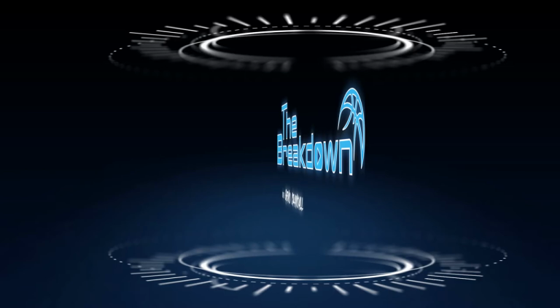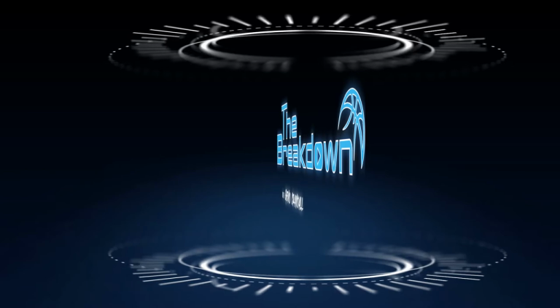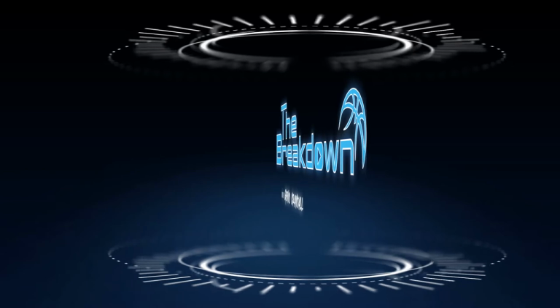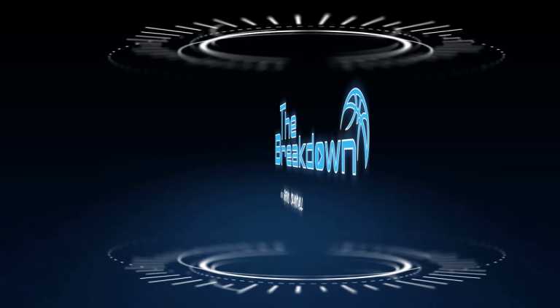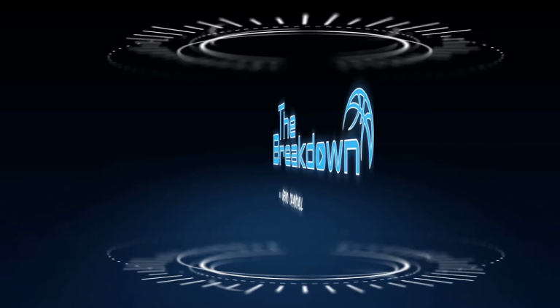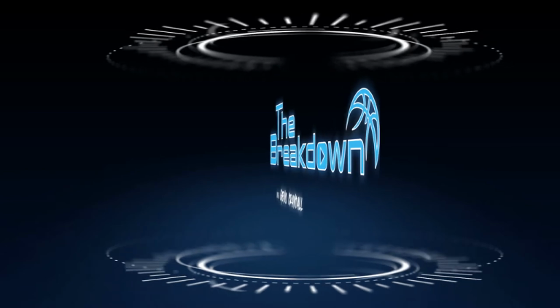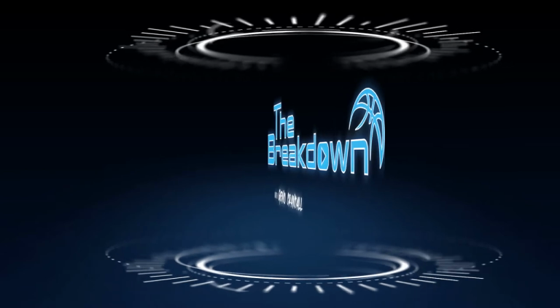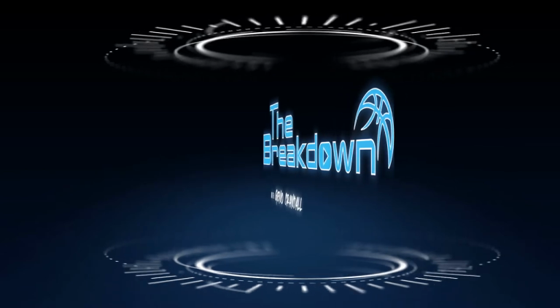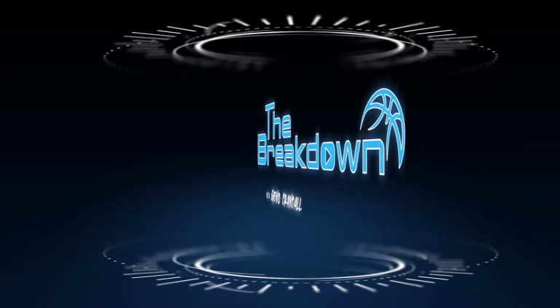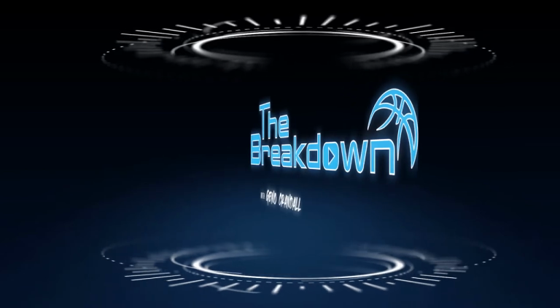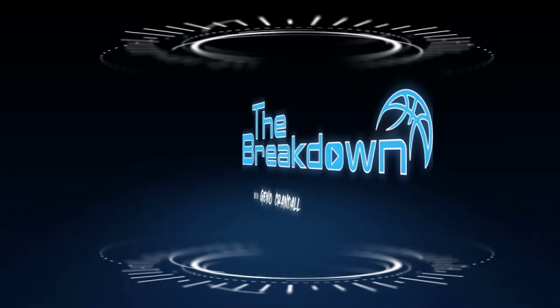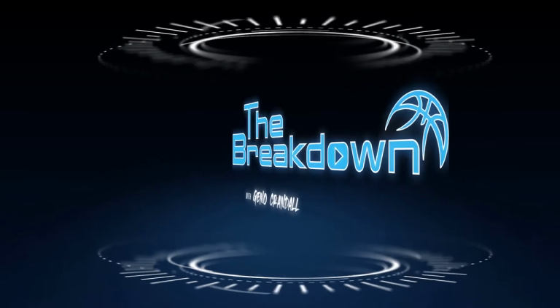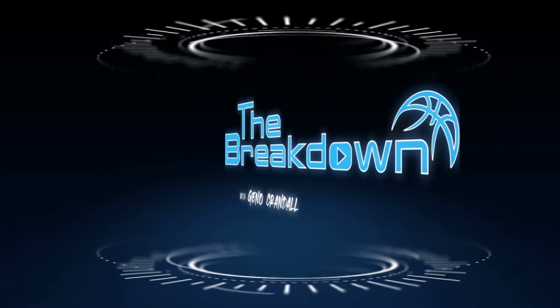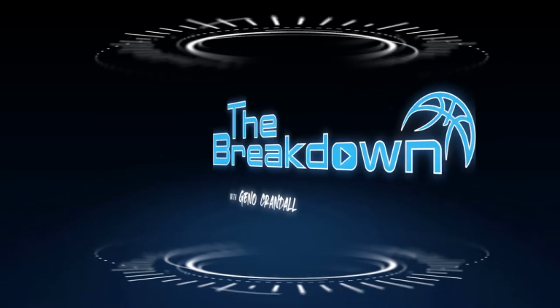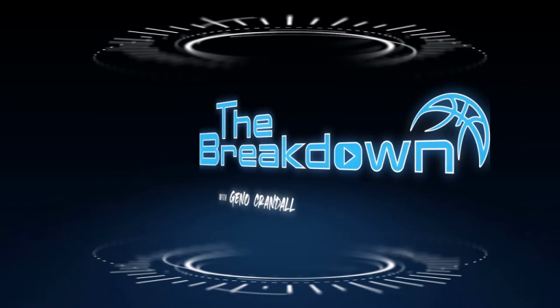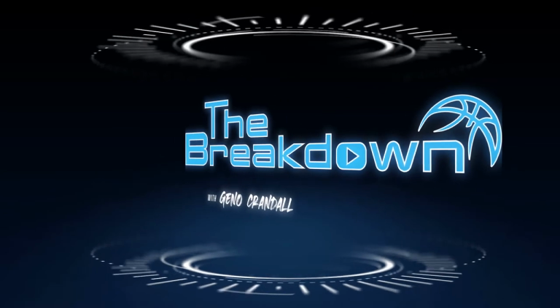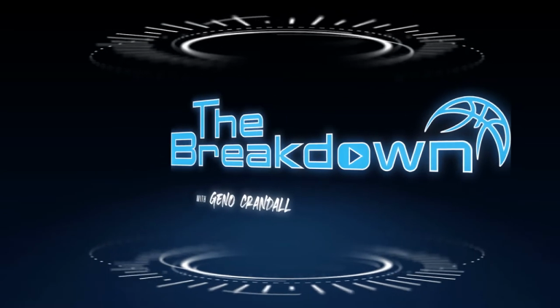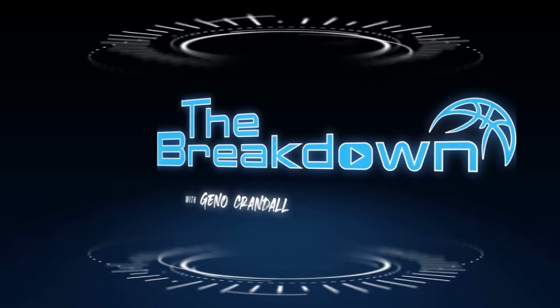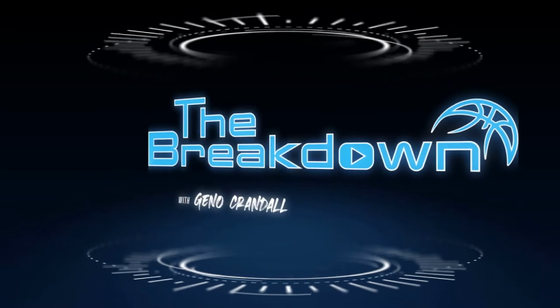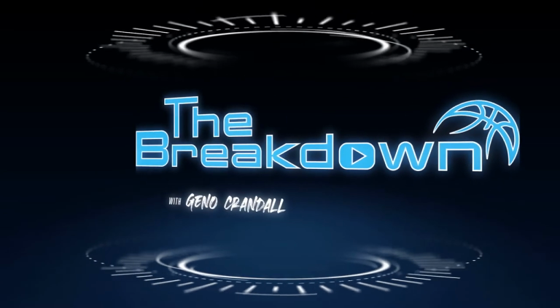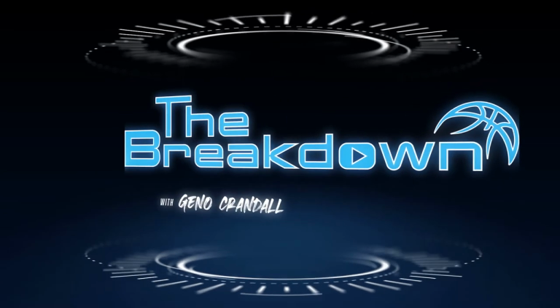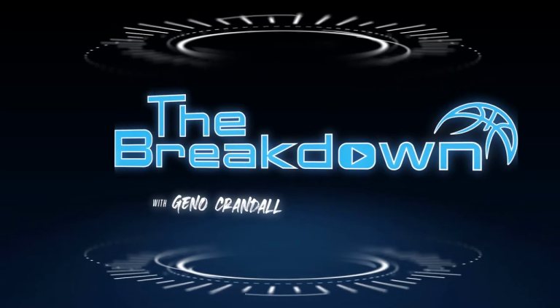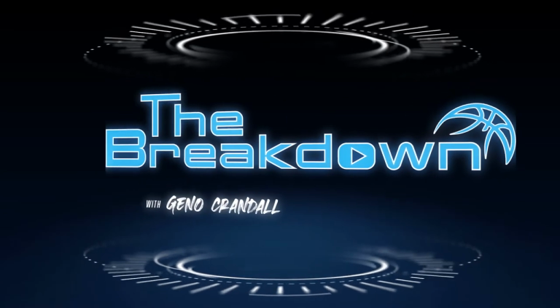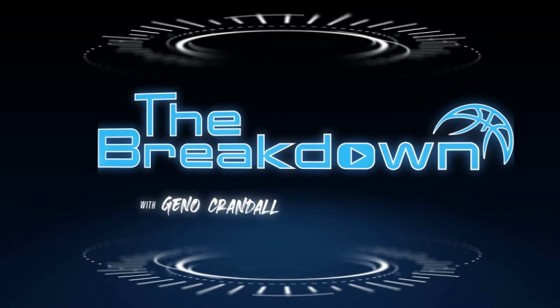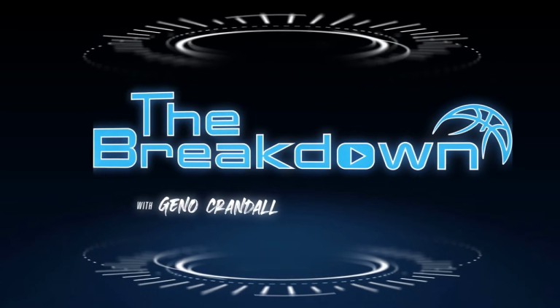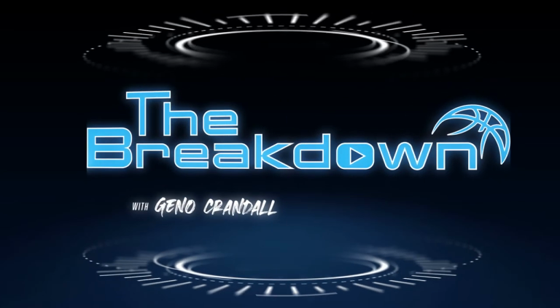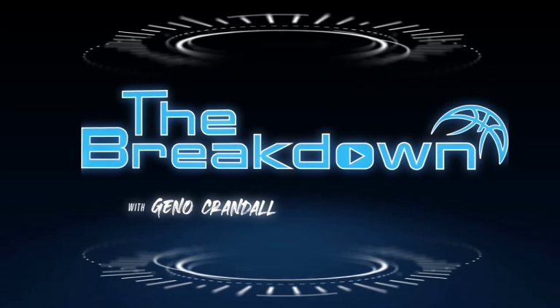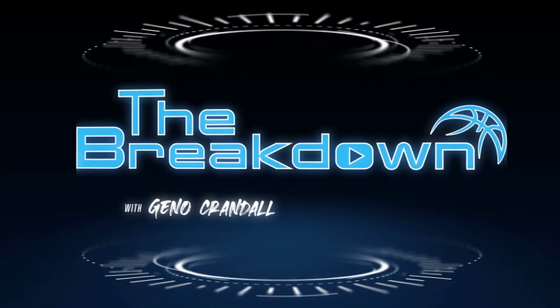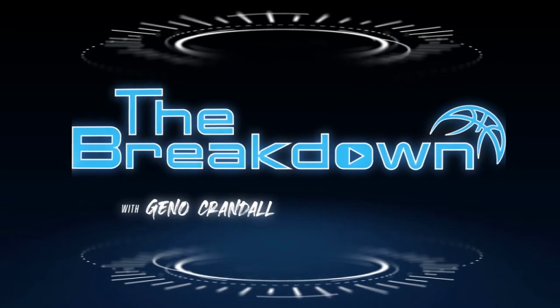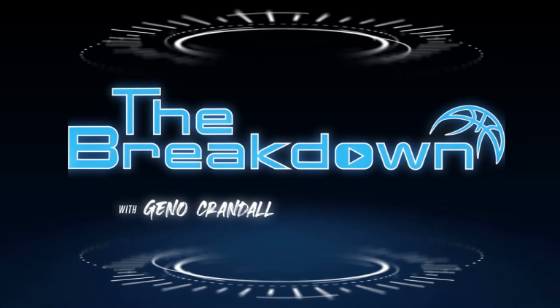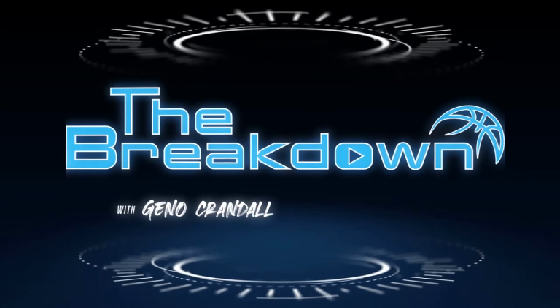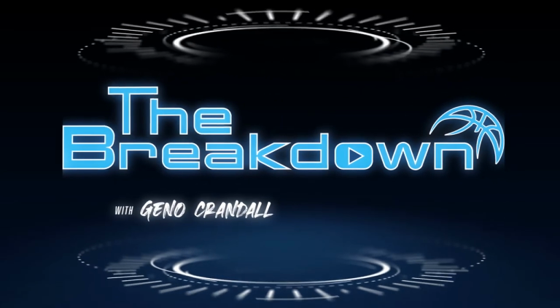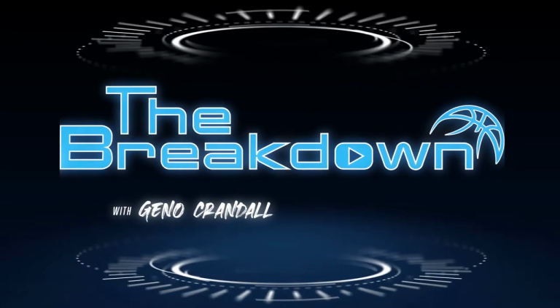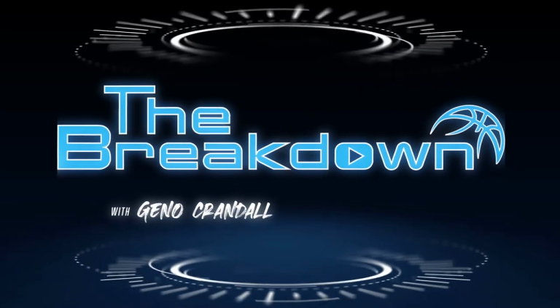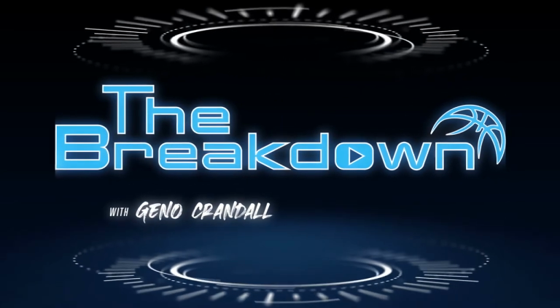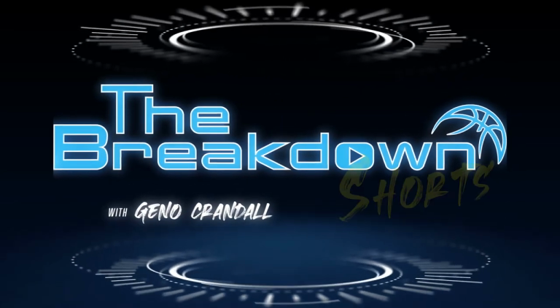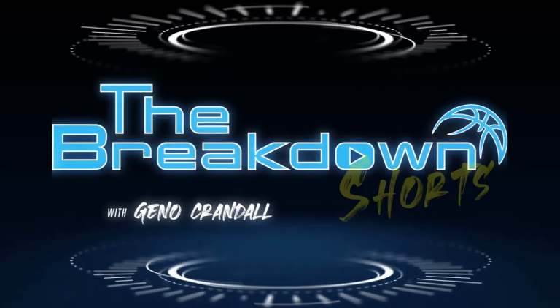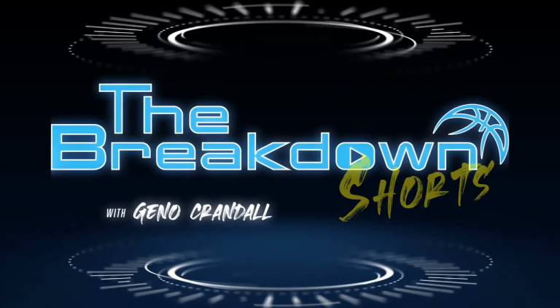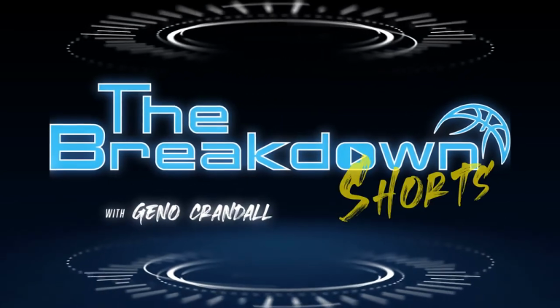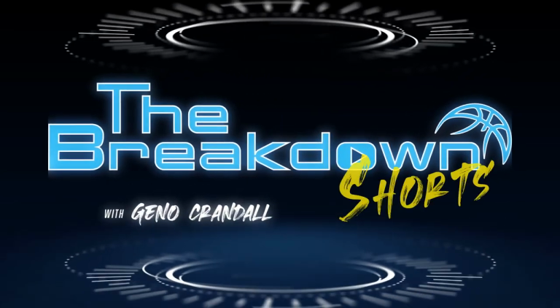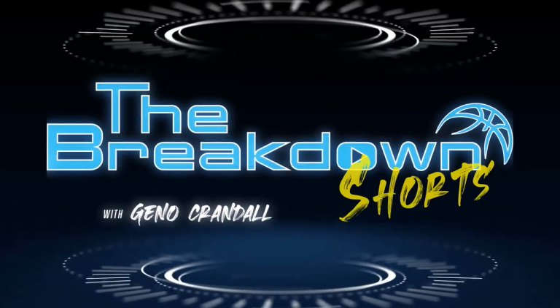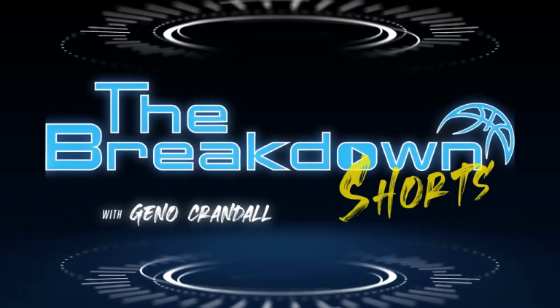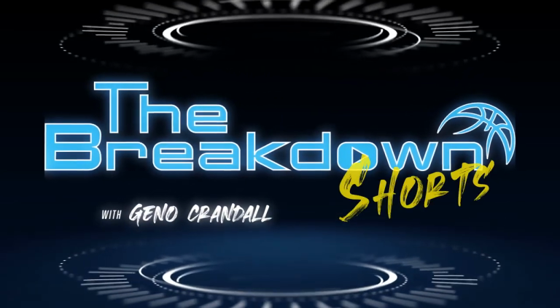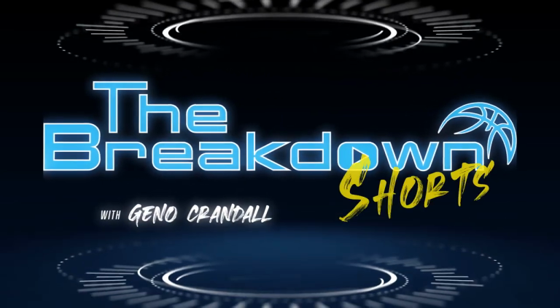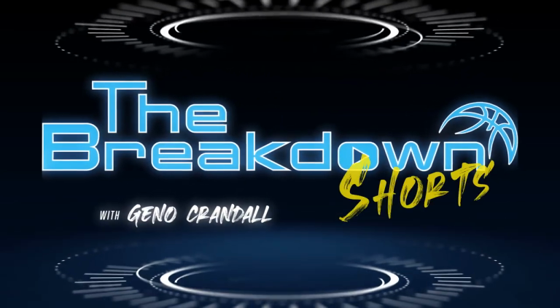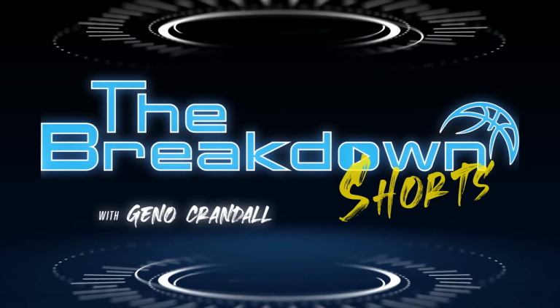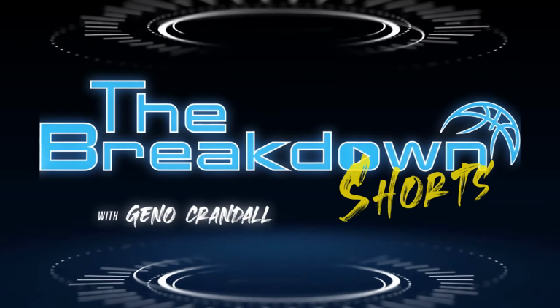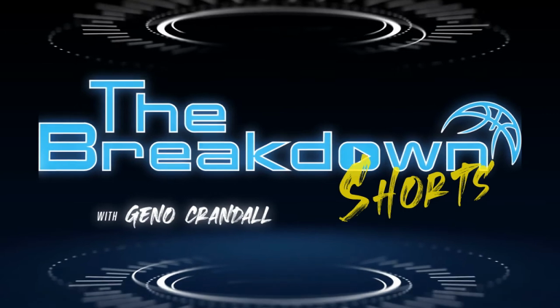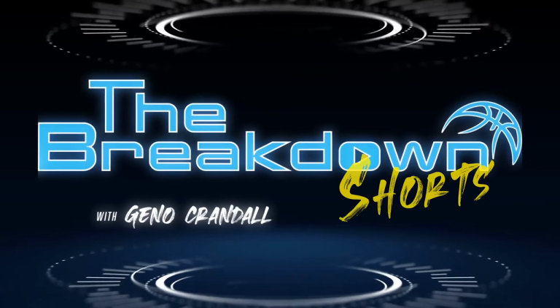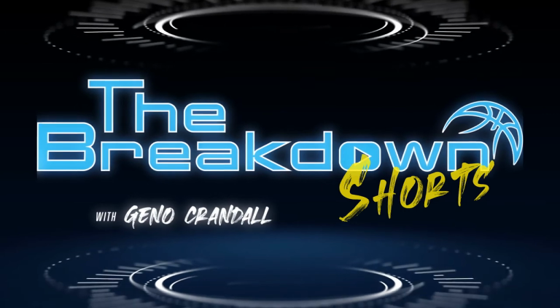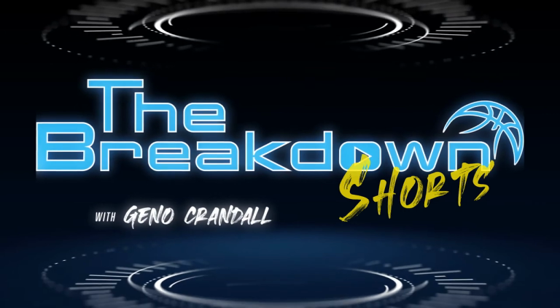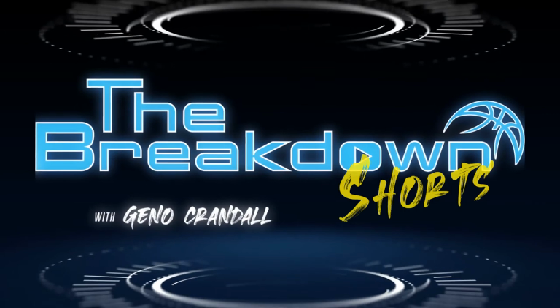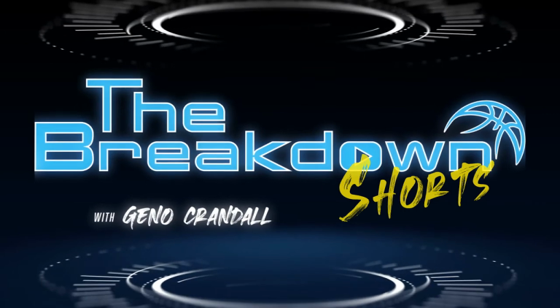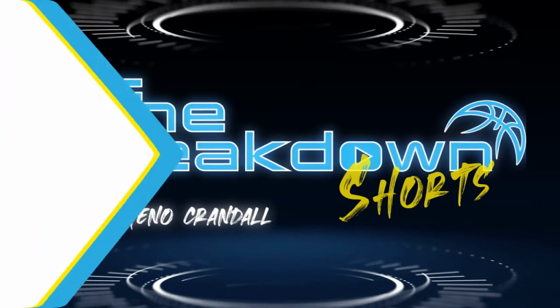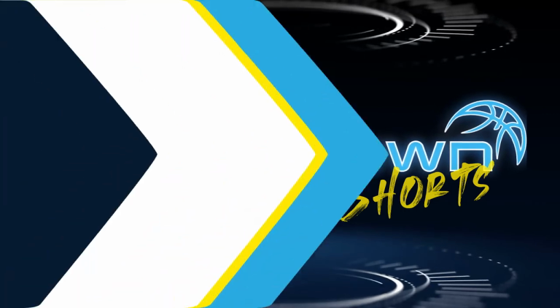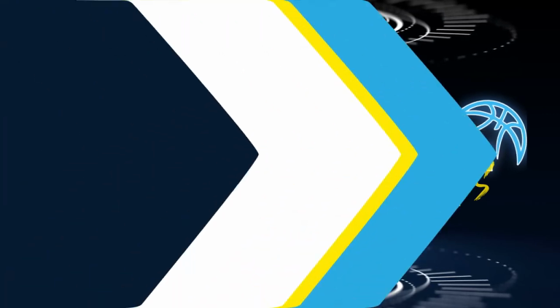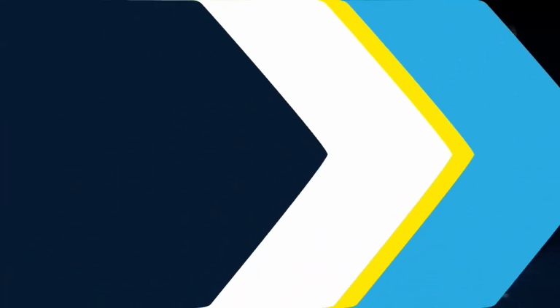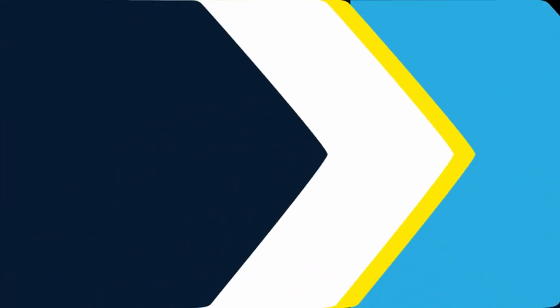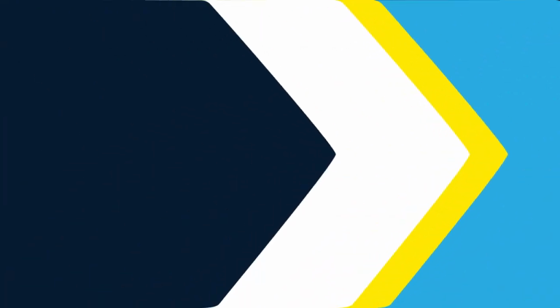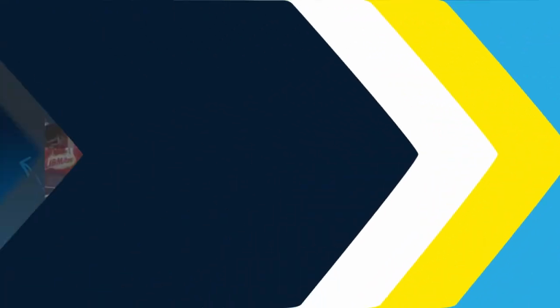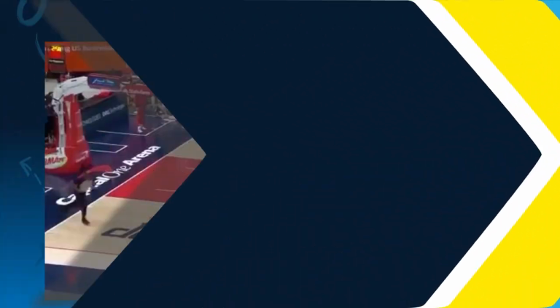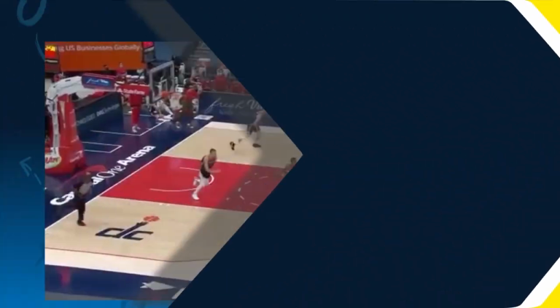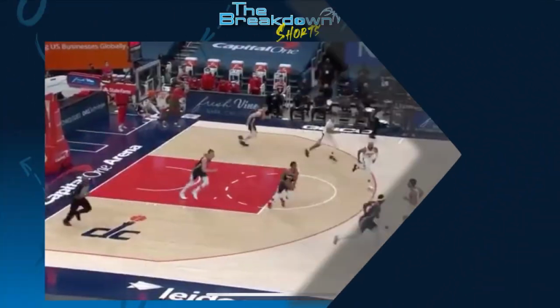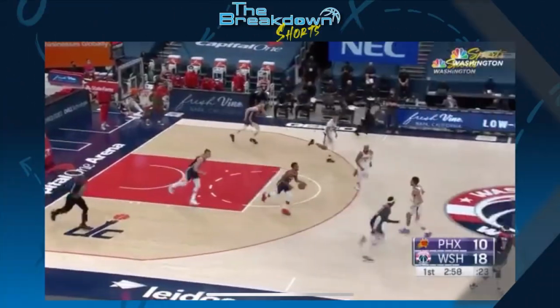What's up, everybody? Welcome to the first ever Breakdown Short. Today, we'll check out a clip of Bradley Beal that I saw circulating on the internet and wanted to take a look at.